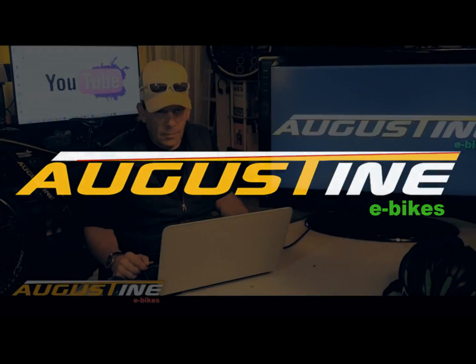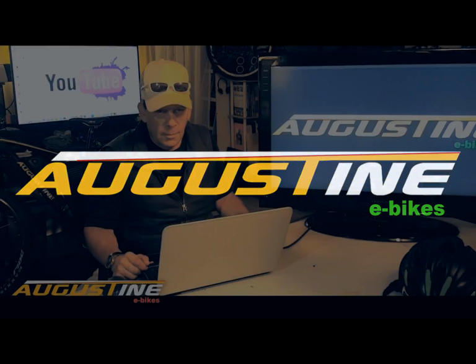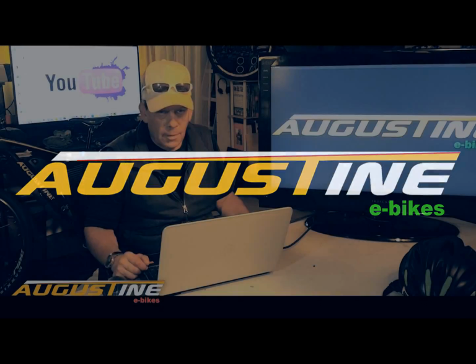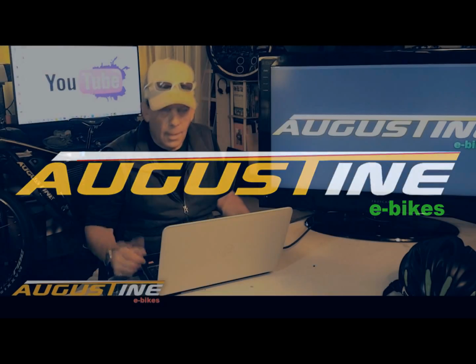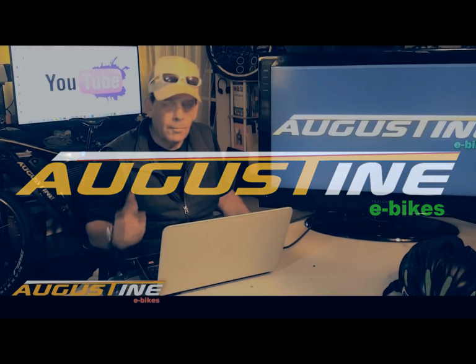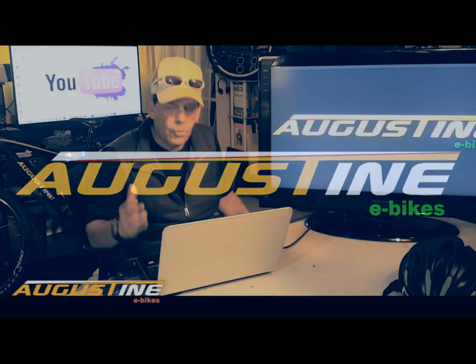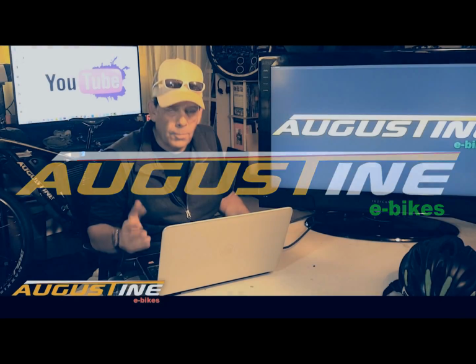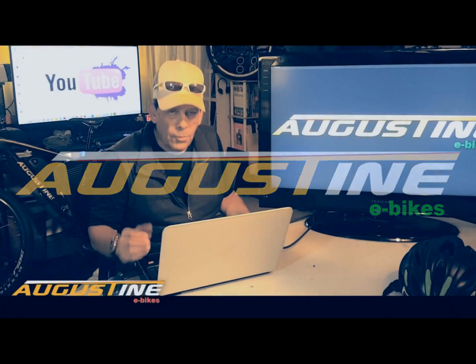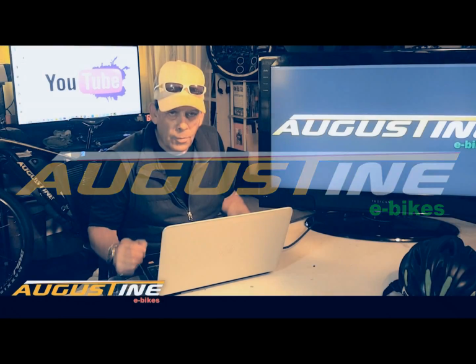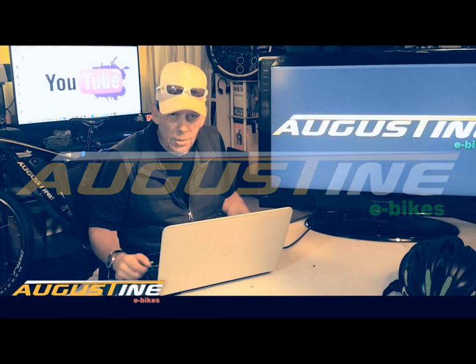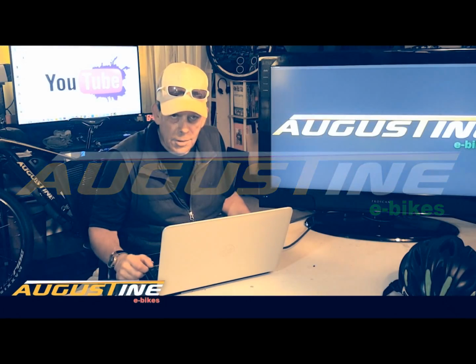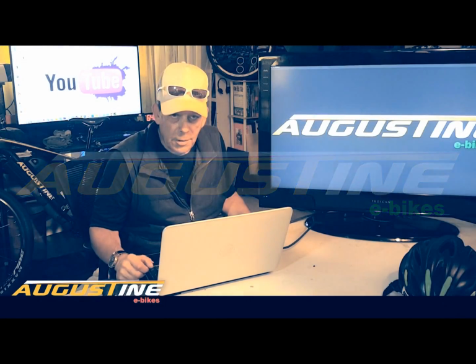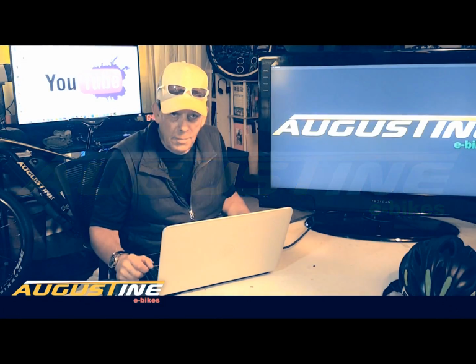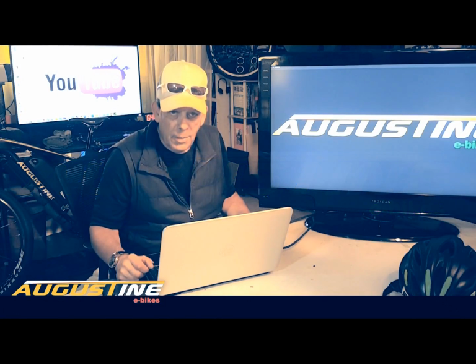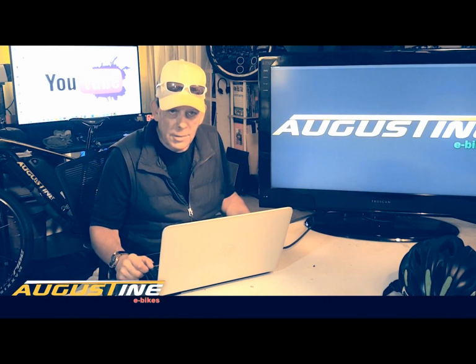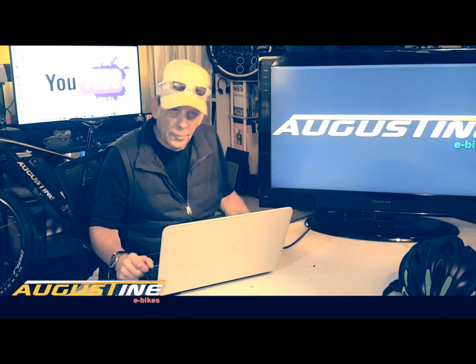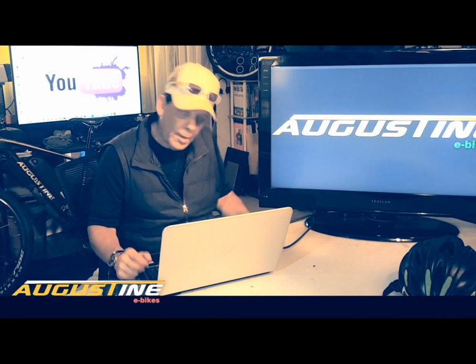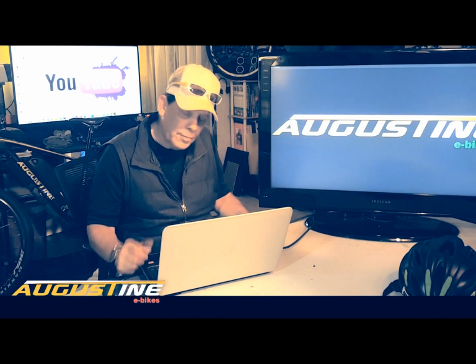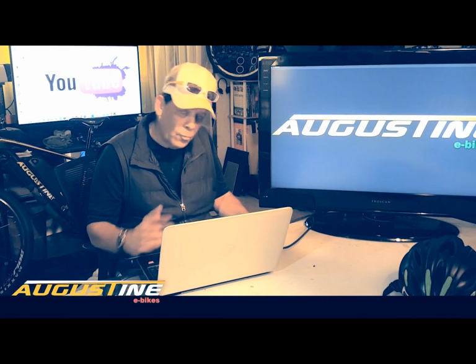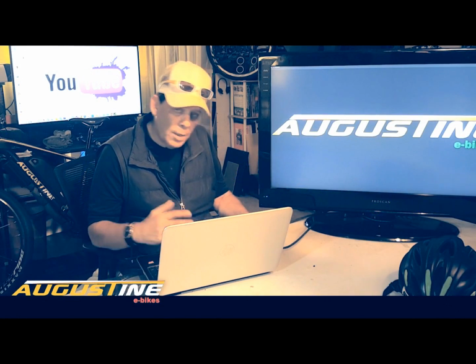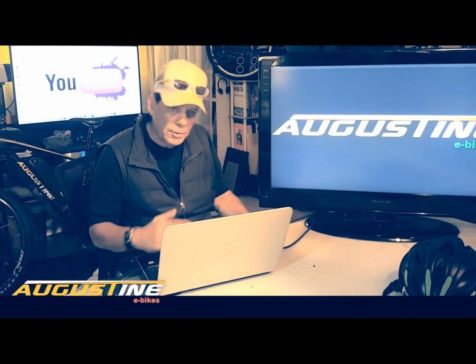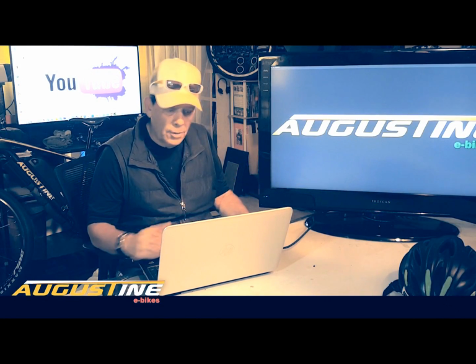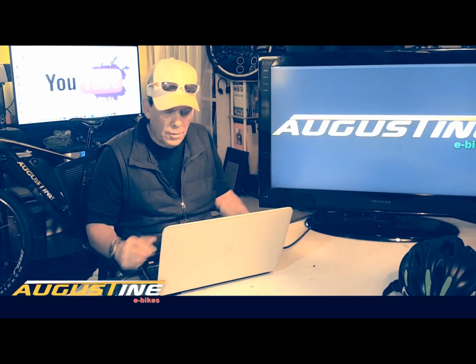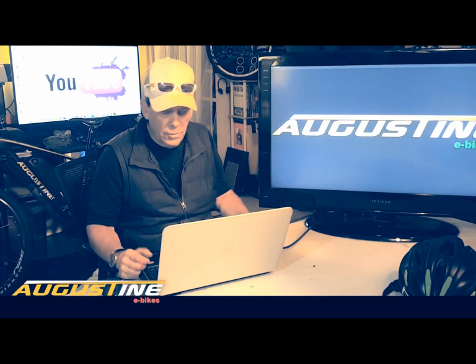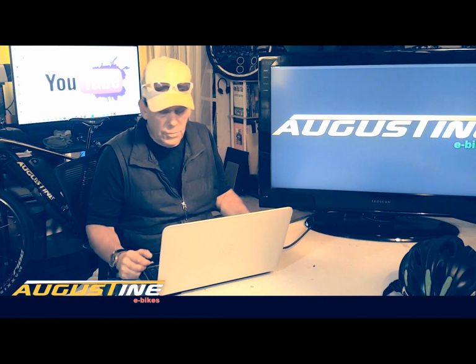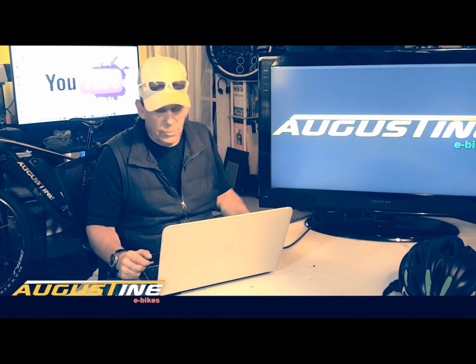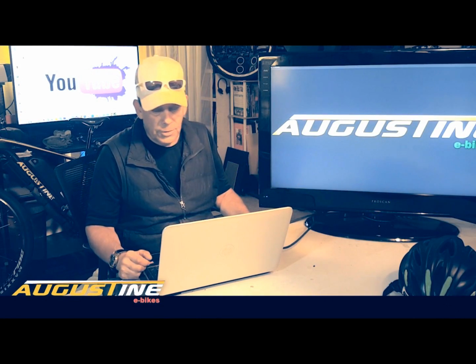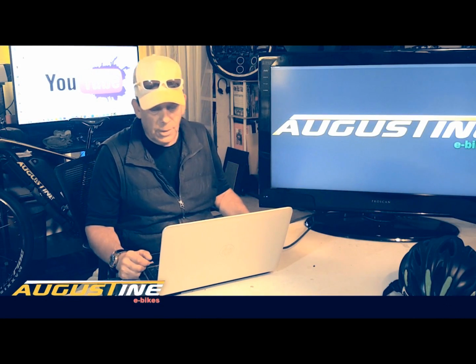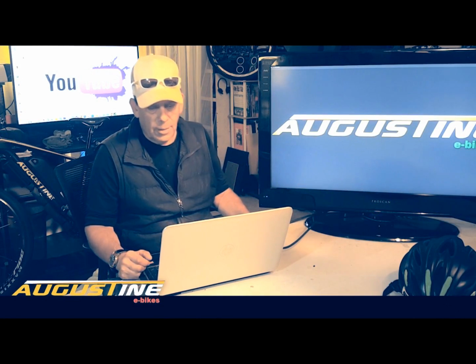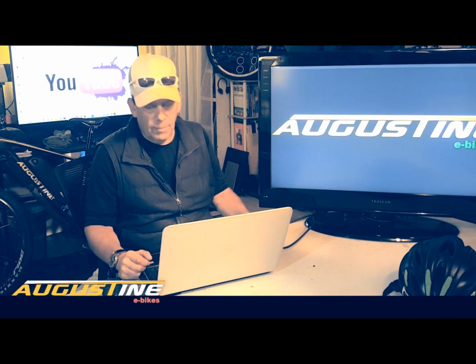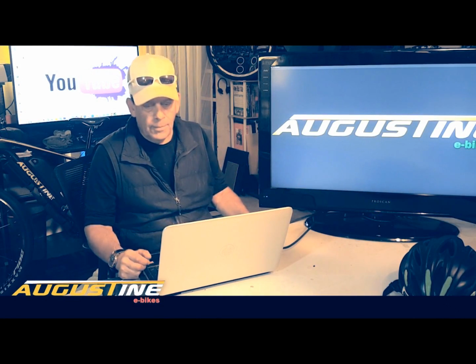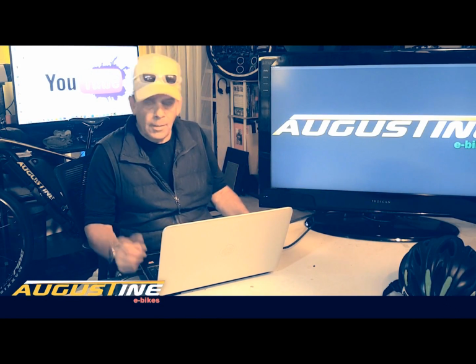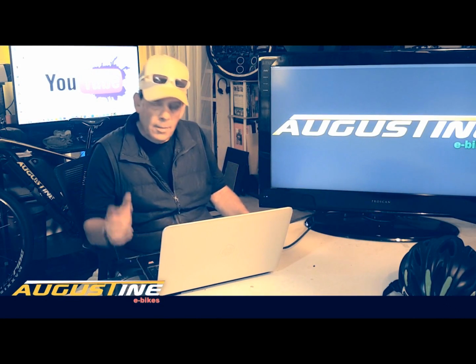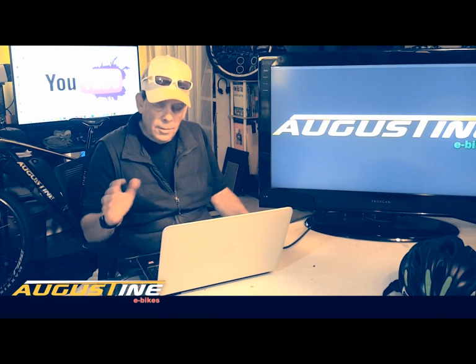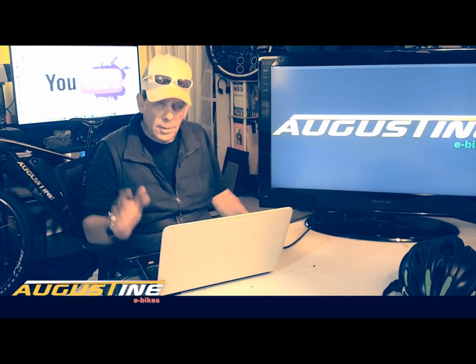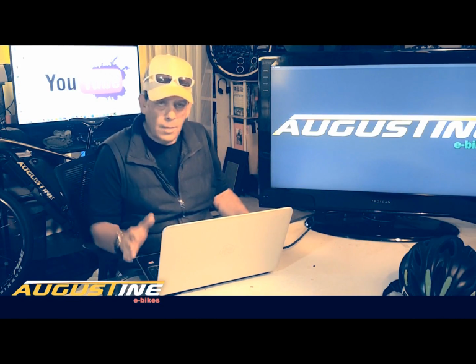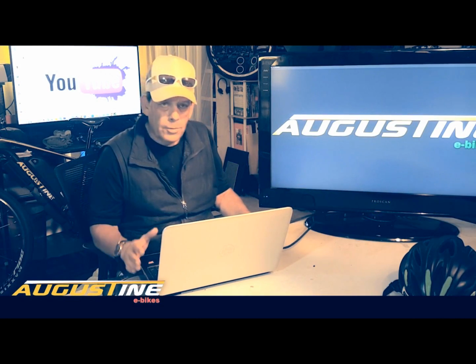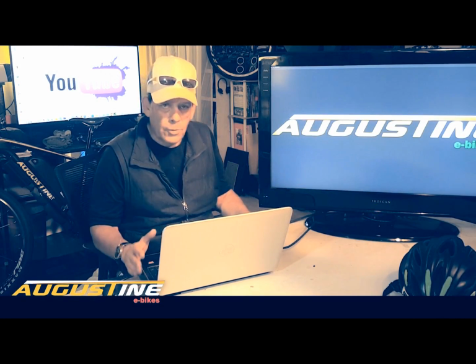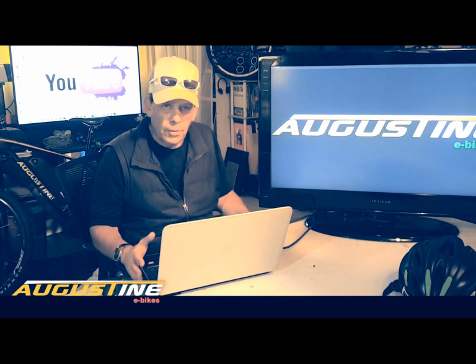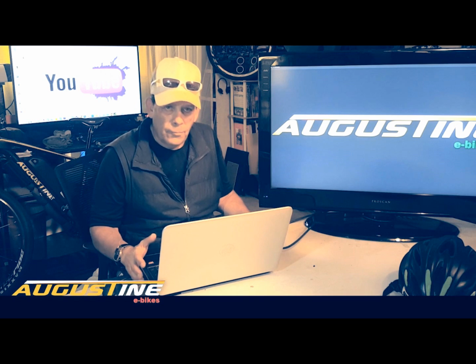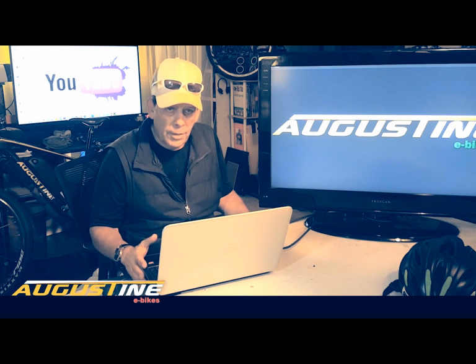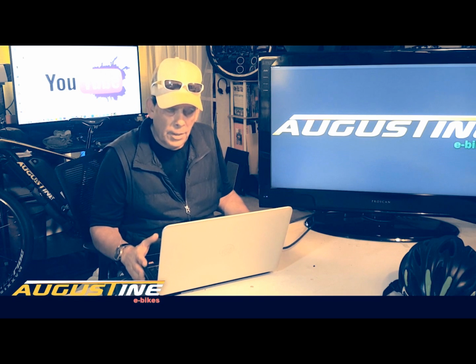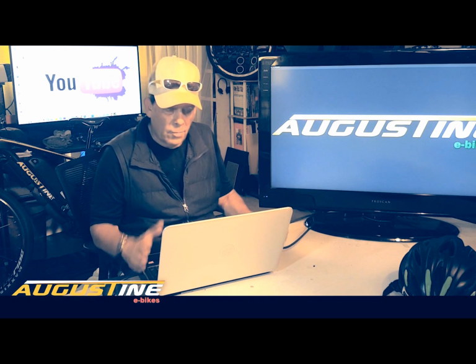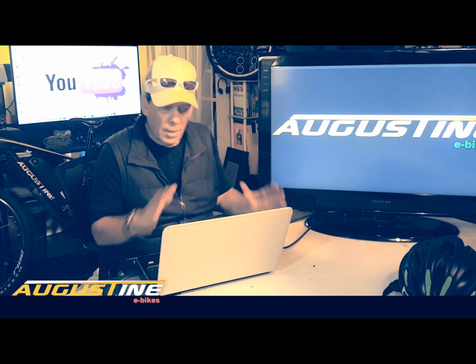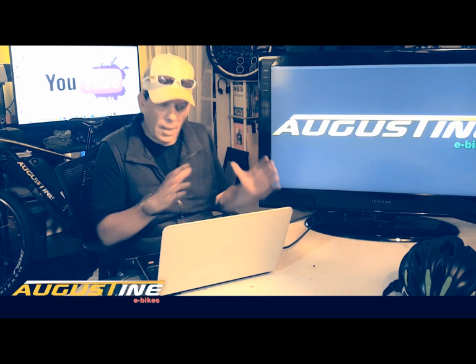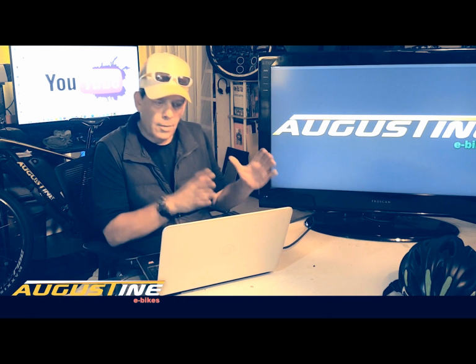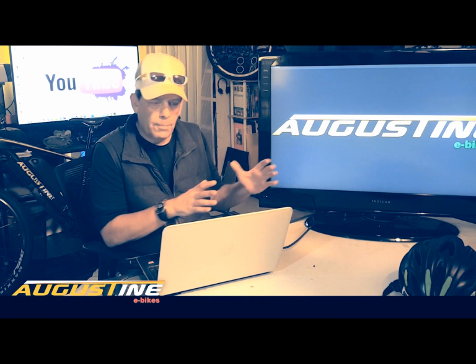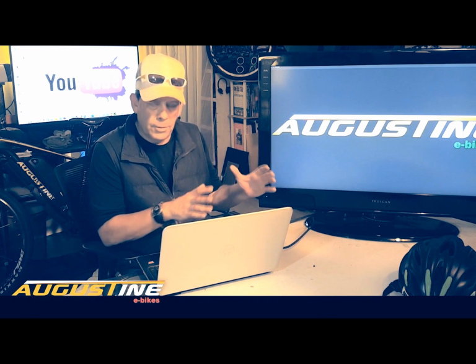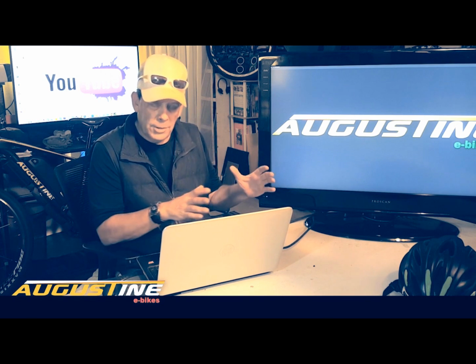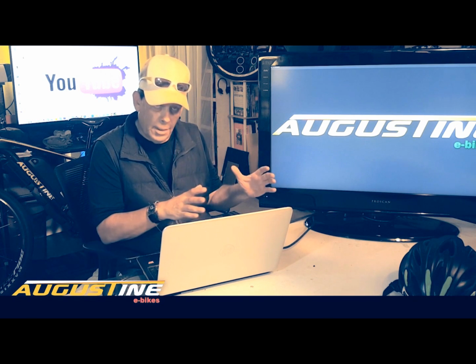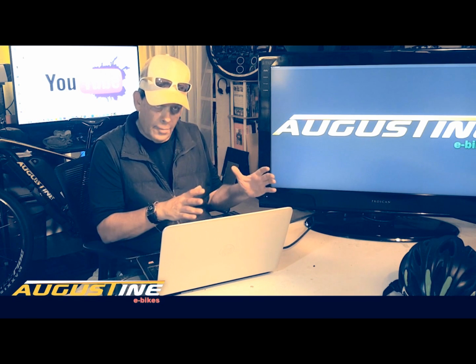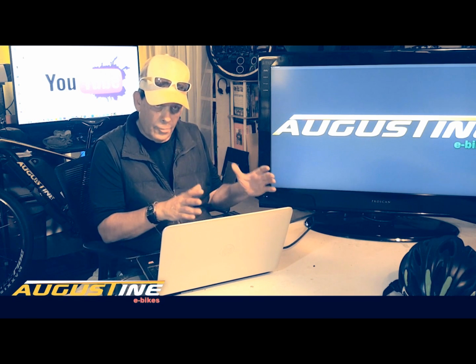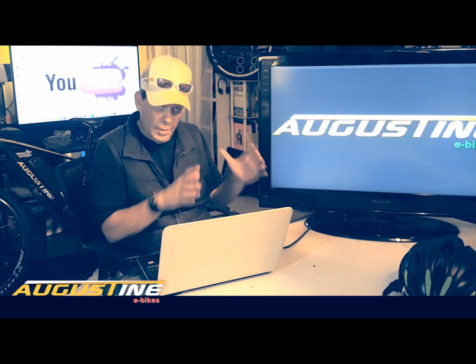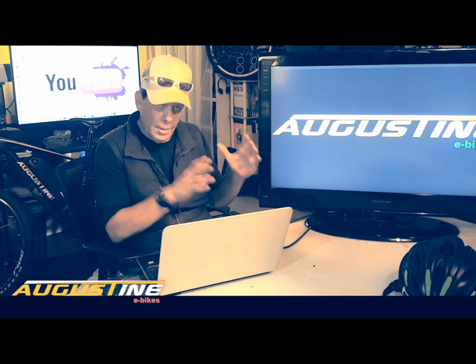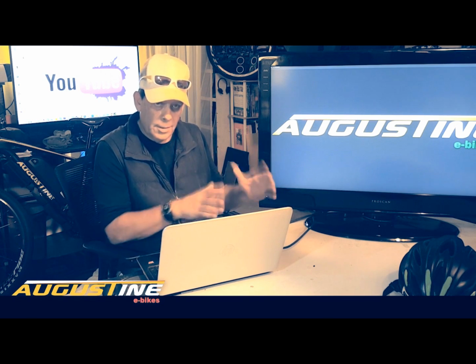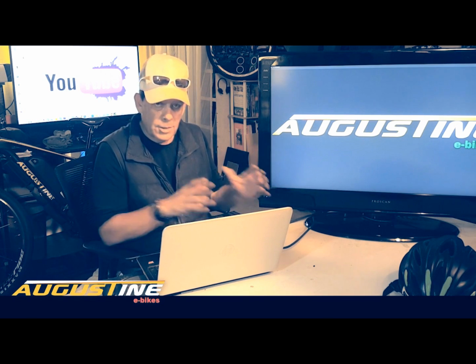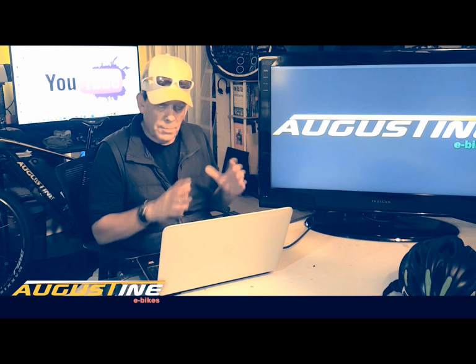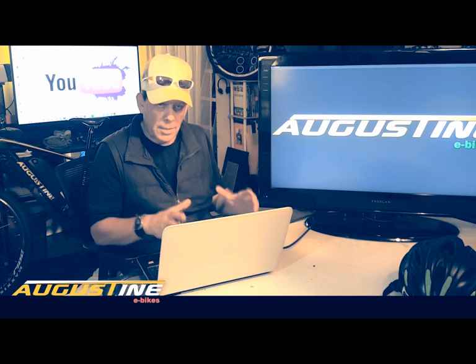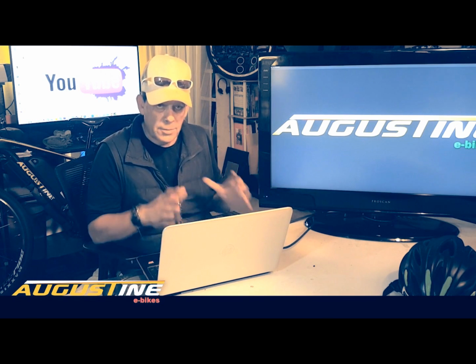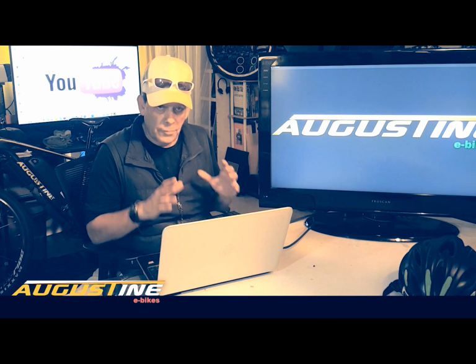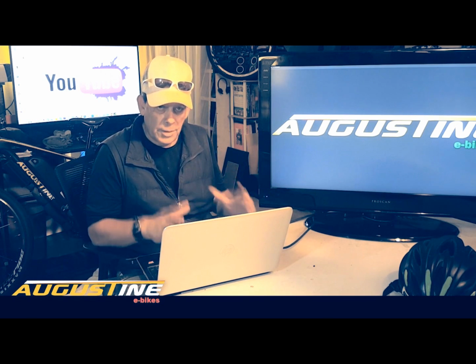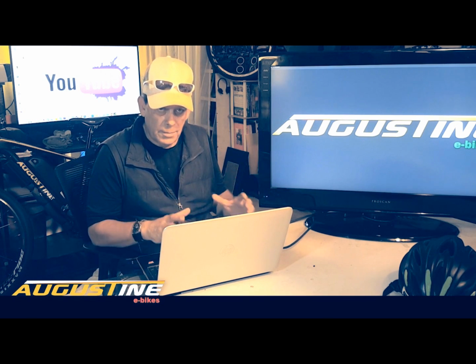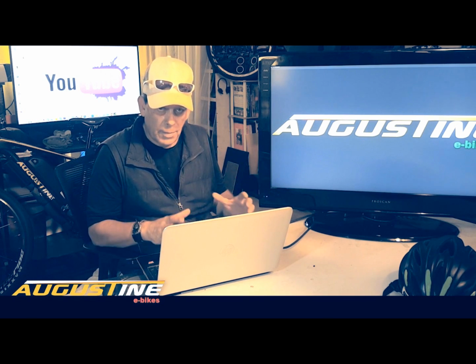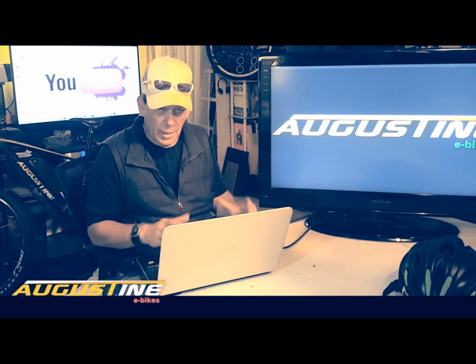Hi, I'm Kirby with Augustine E-Bikes and thanks for watching our YouTube channel. Today we're doing a video on how to put together an inexpensive e-bike.